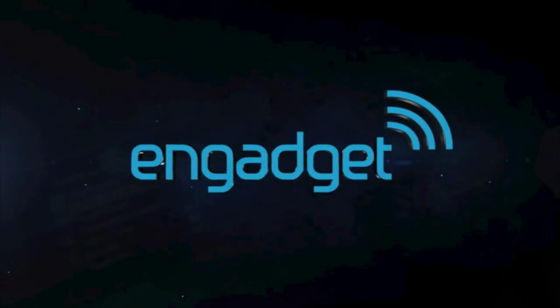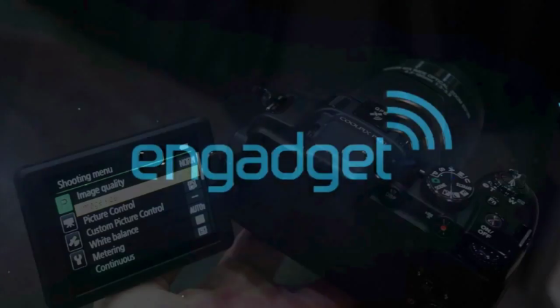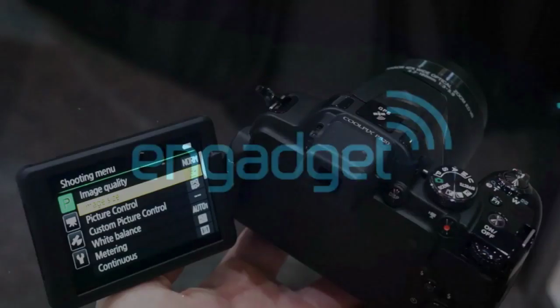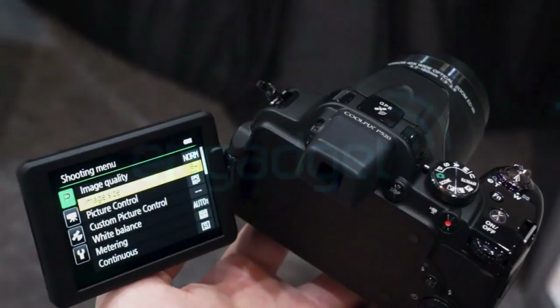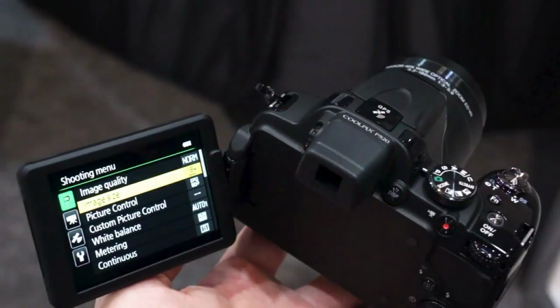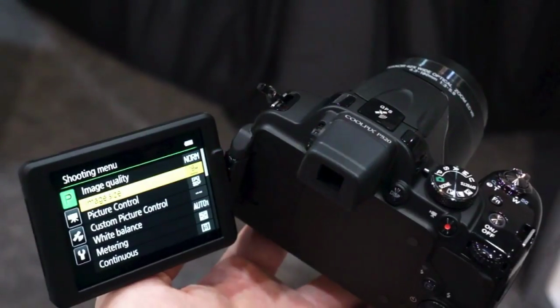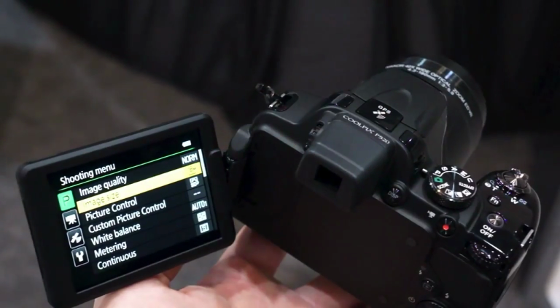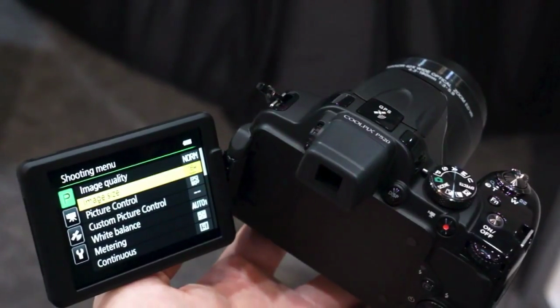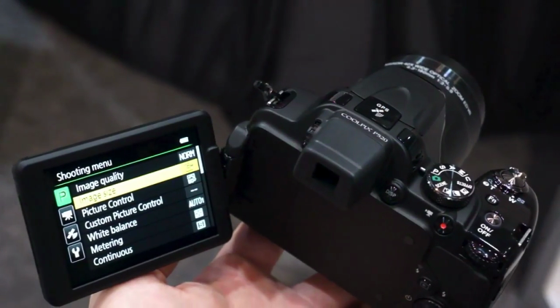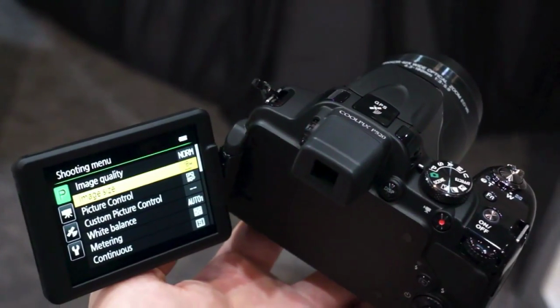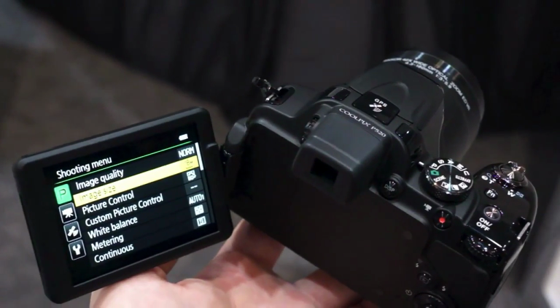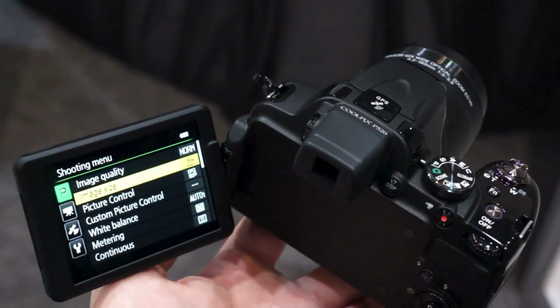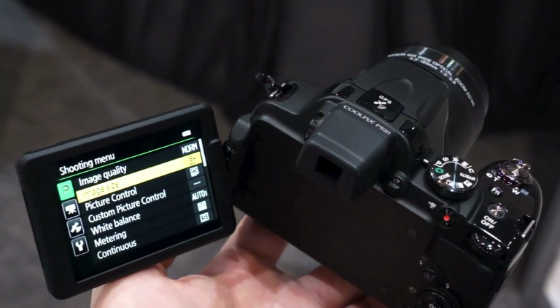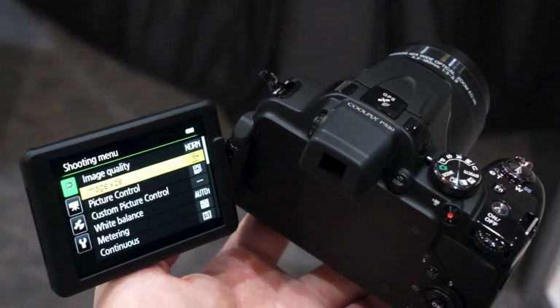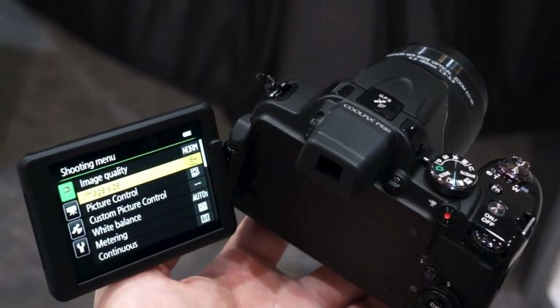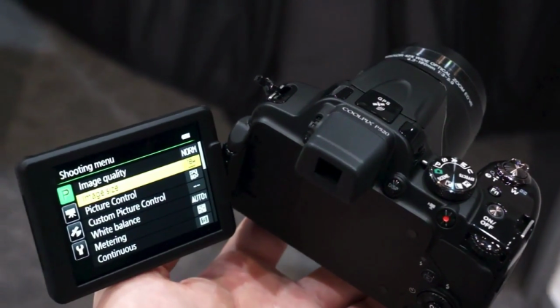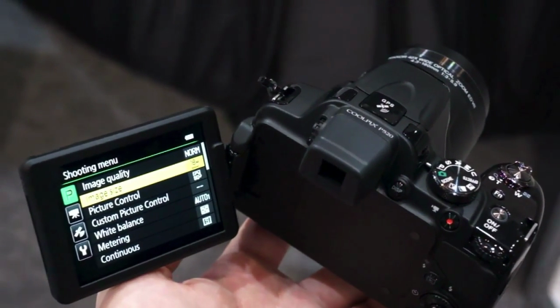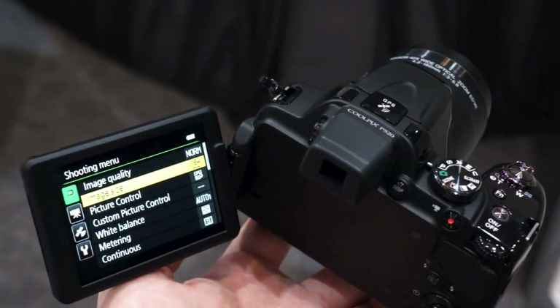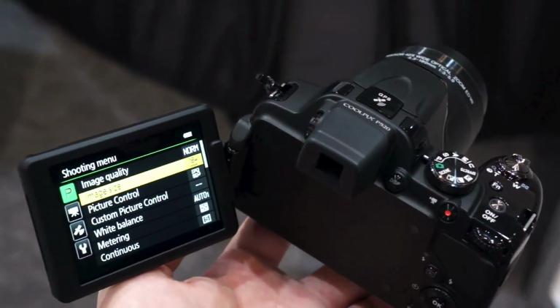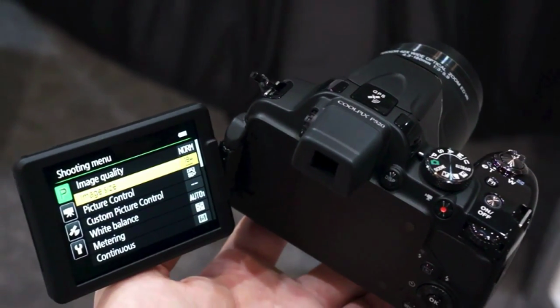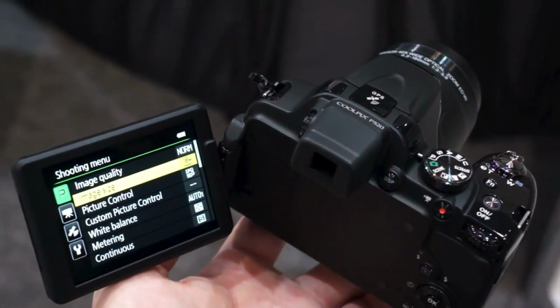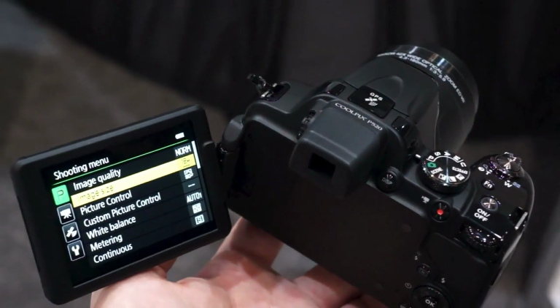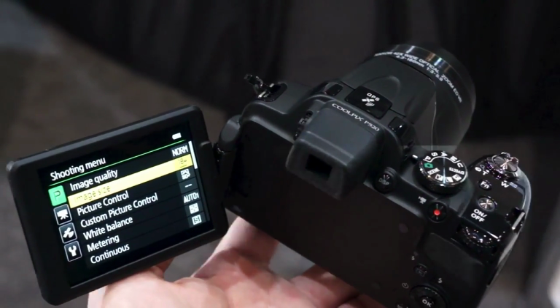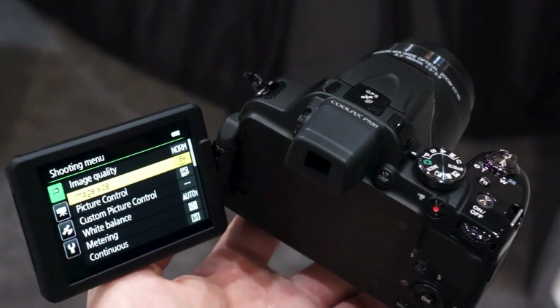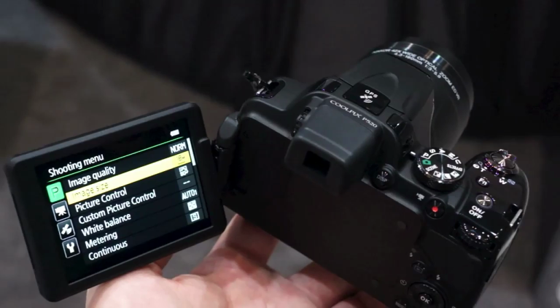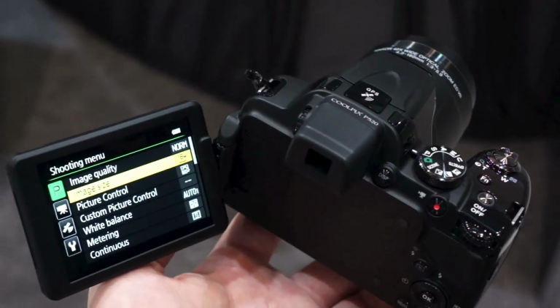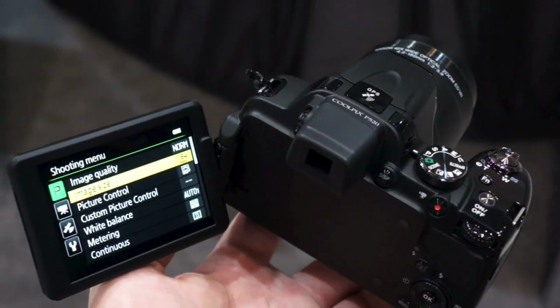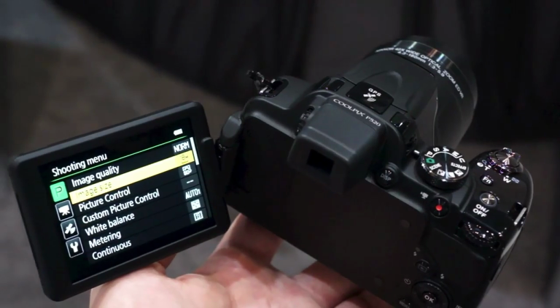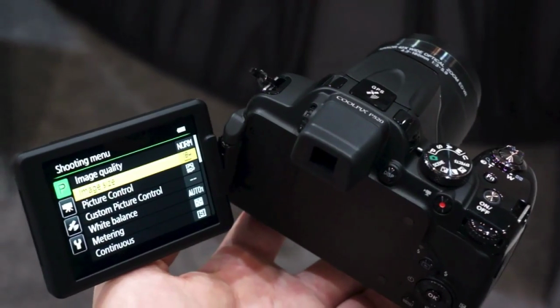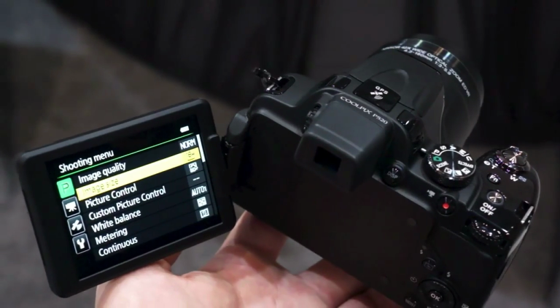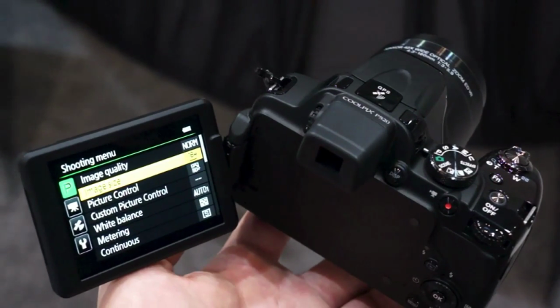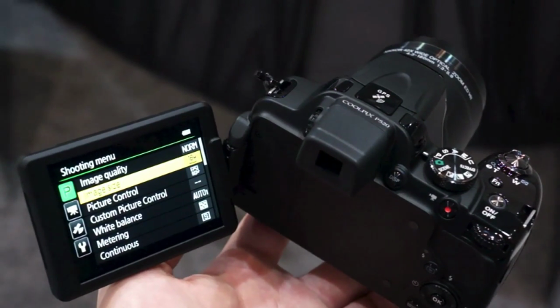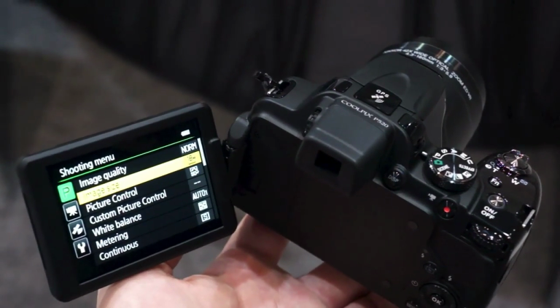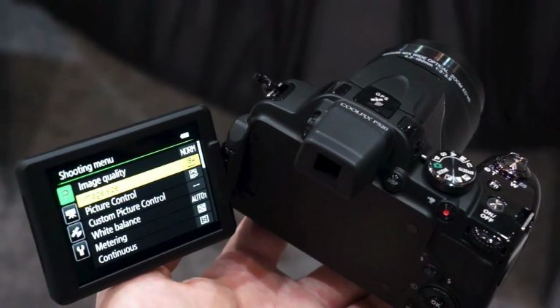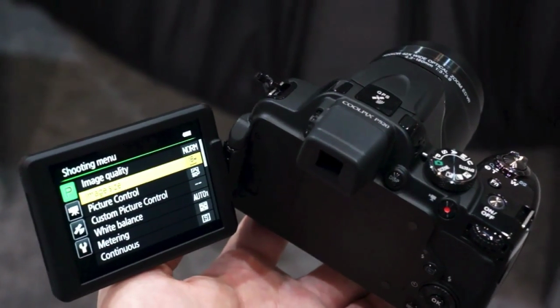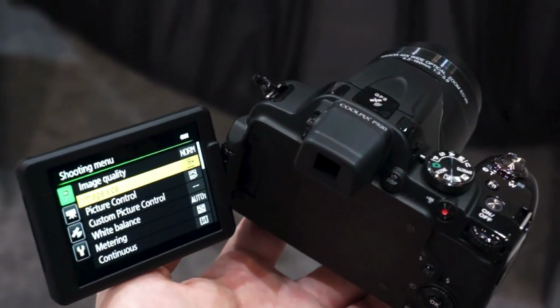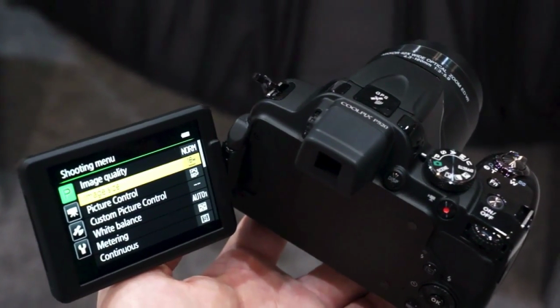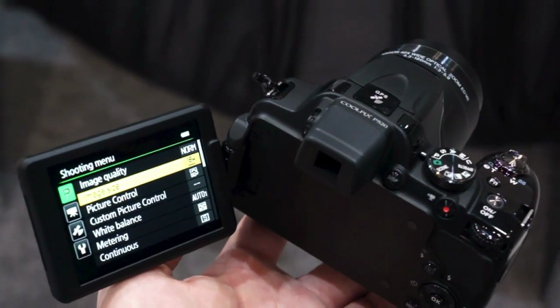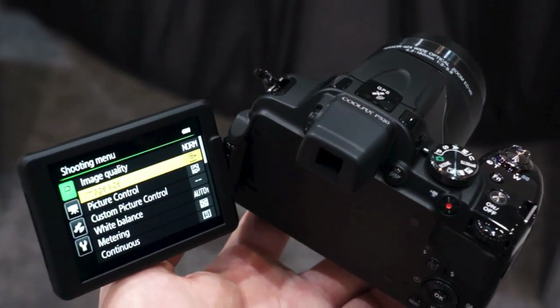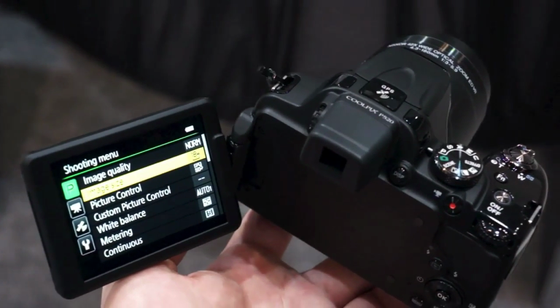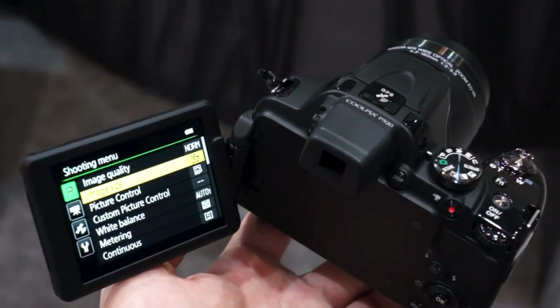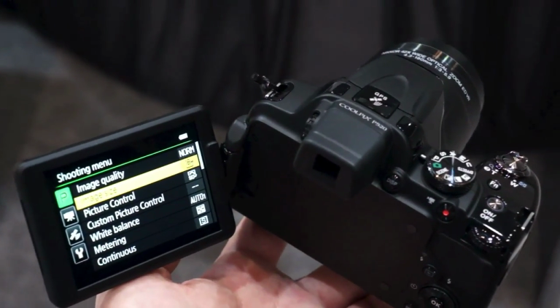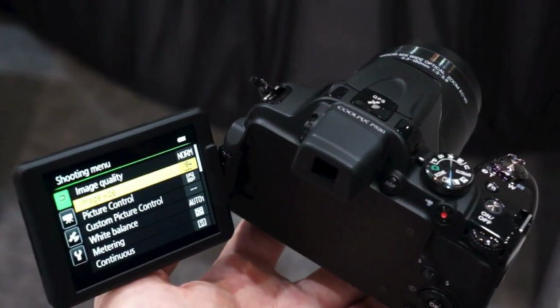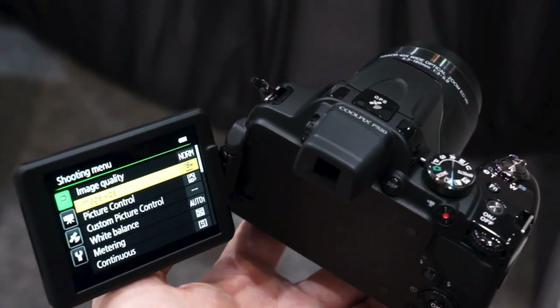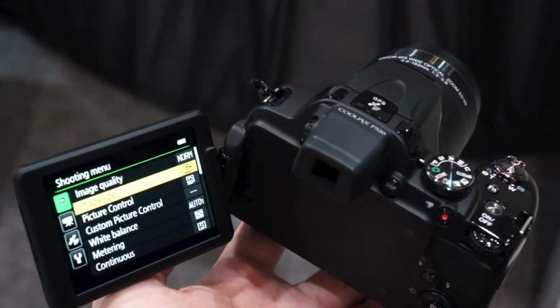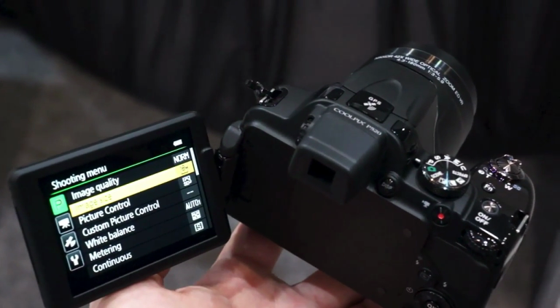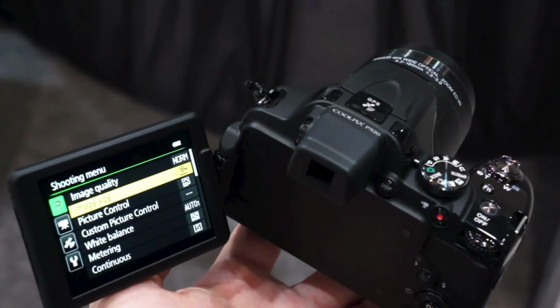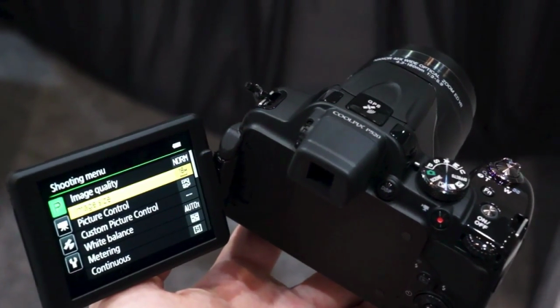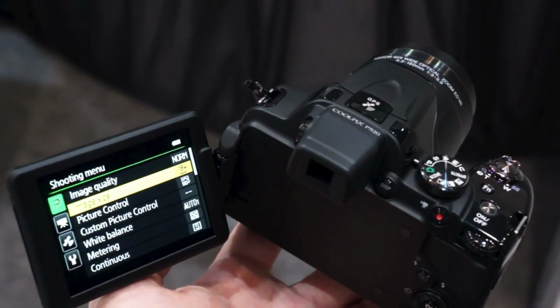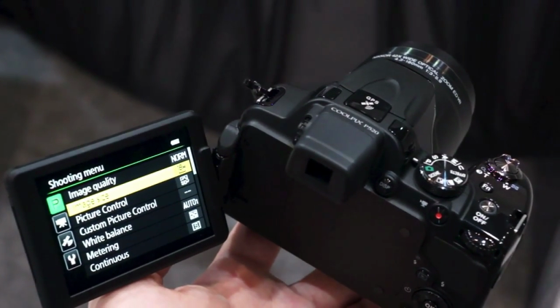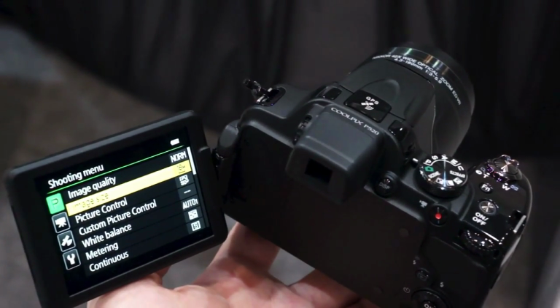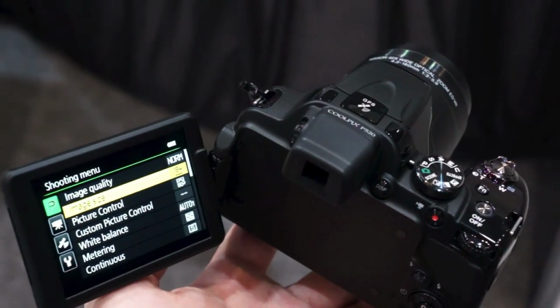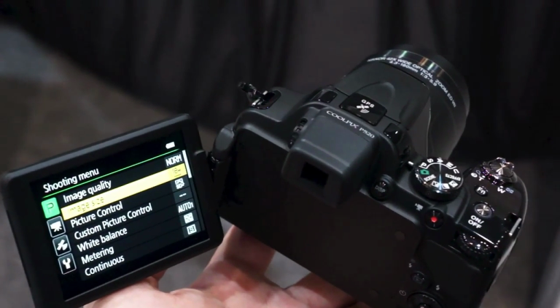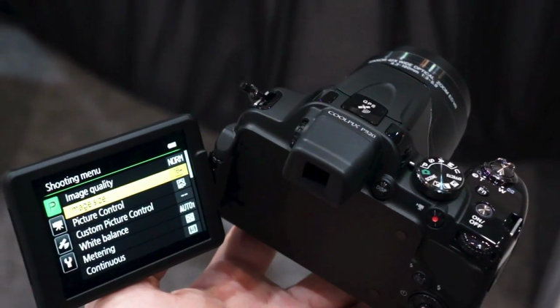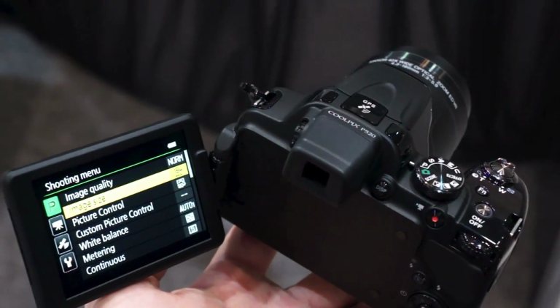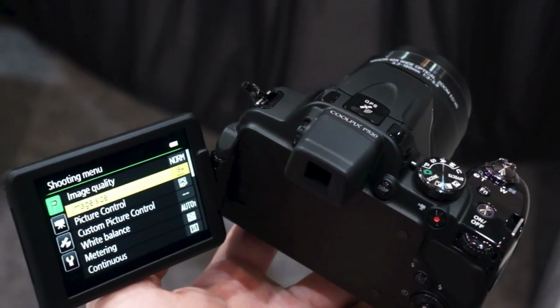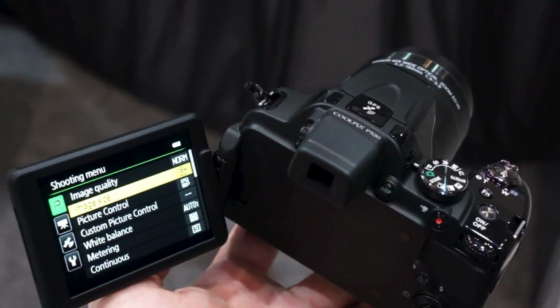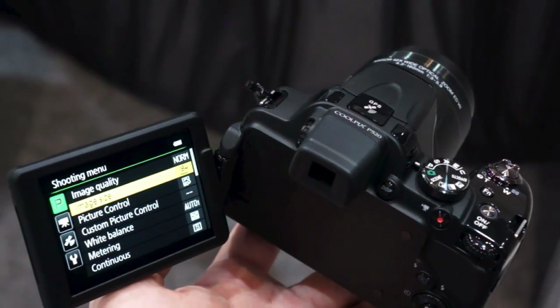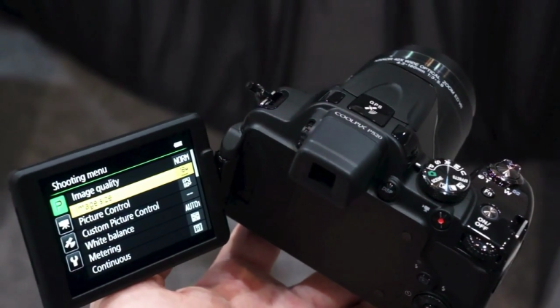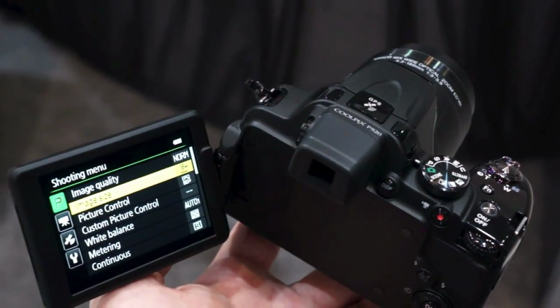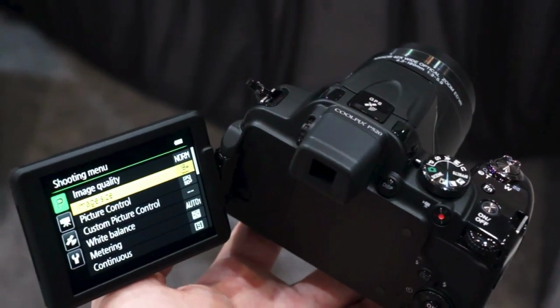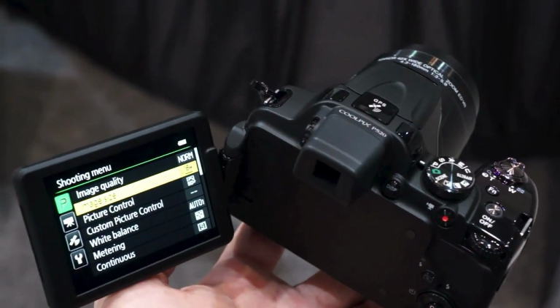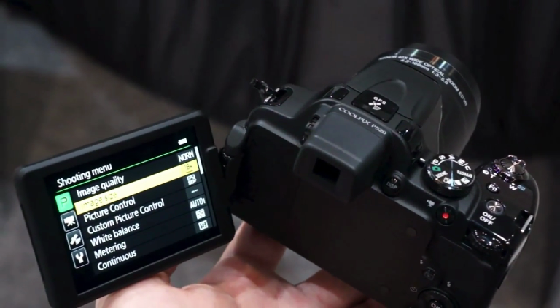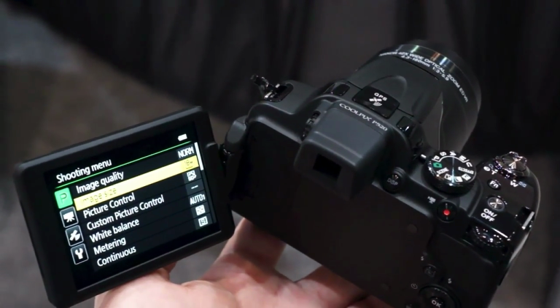Hey there, it's from Engadget. We are here at Nikon's booth at CP Plus in Yokohama, Japan, taking a look at the Coolpix P520.